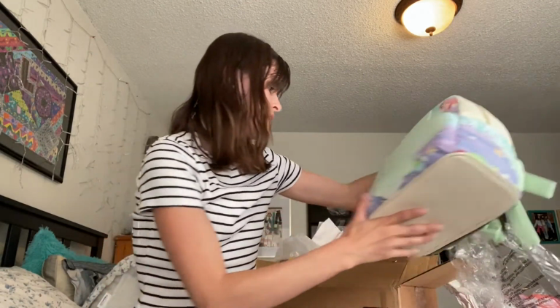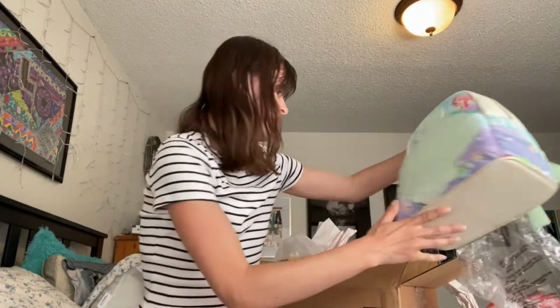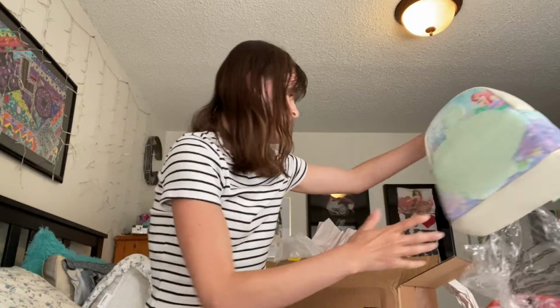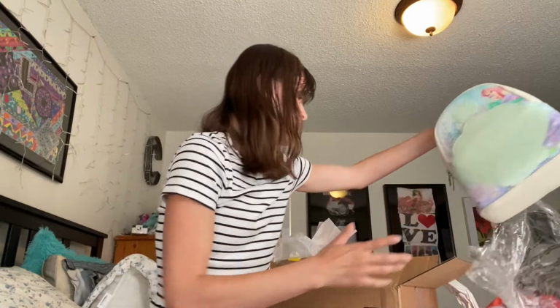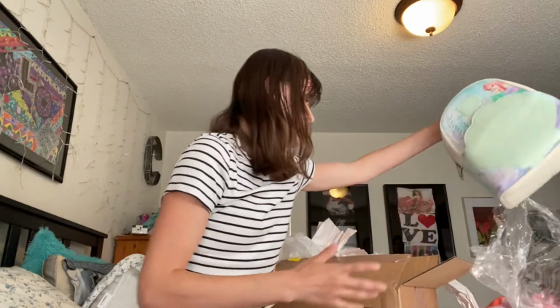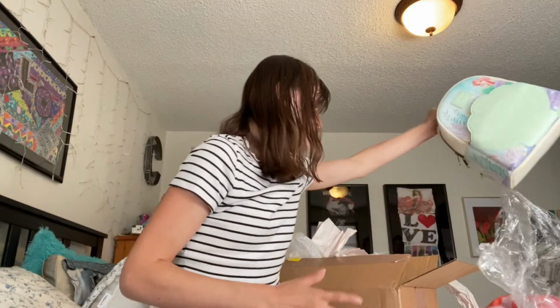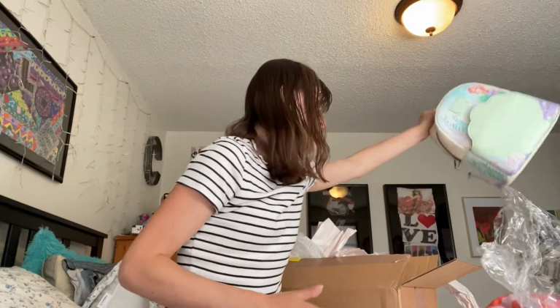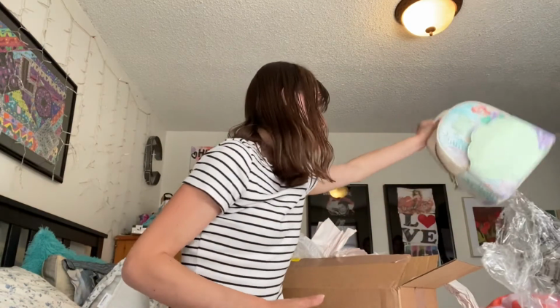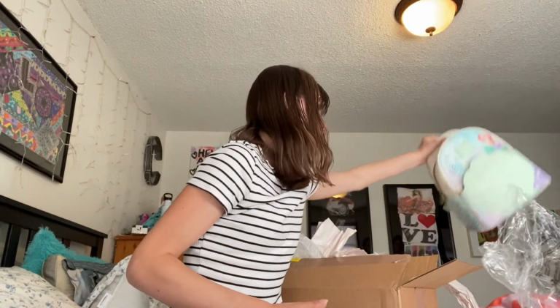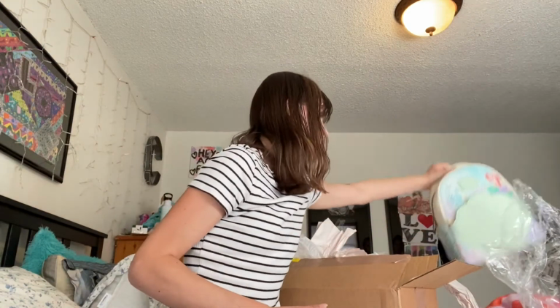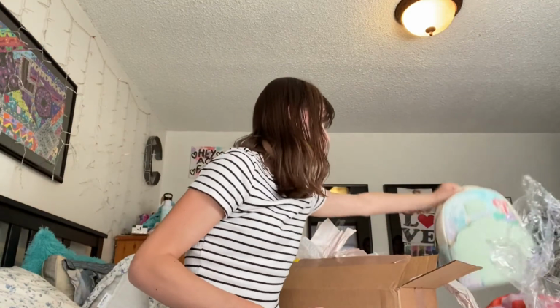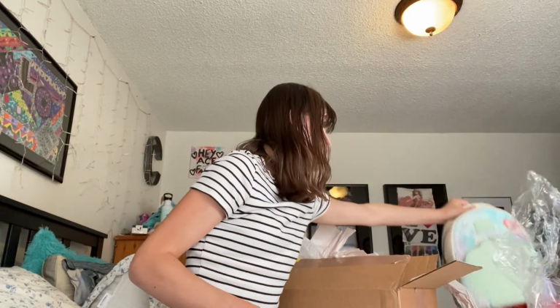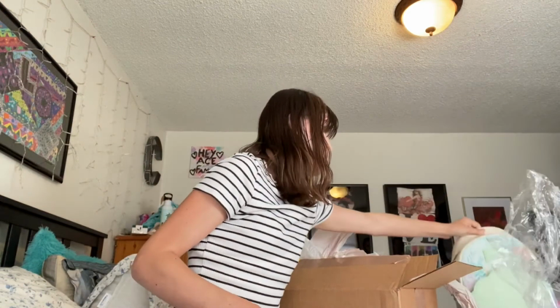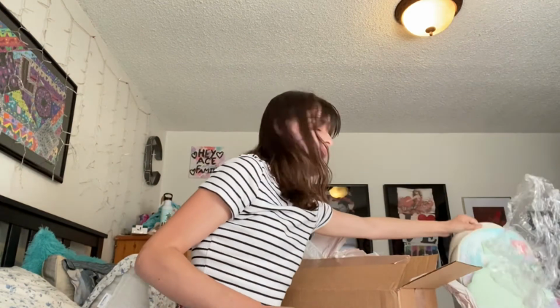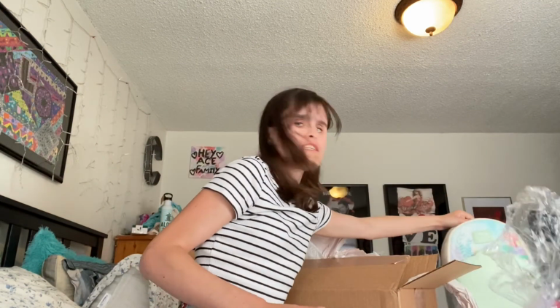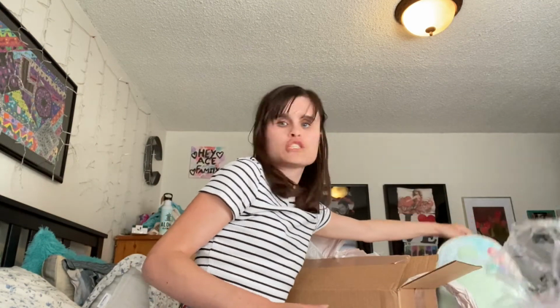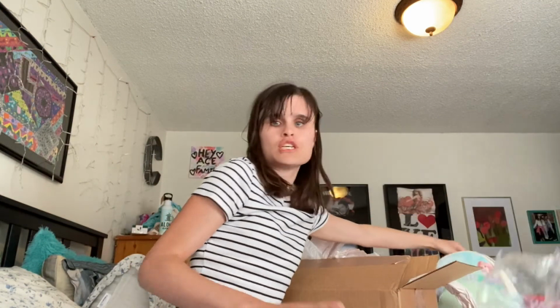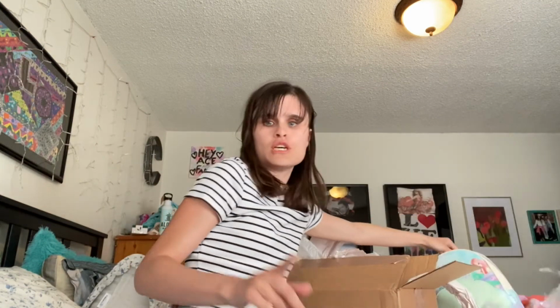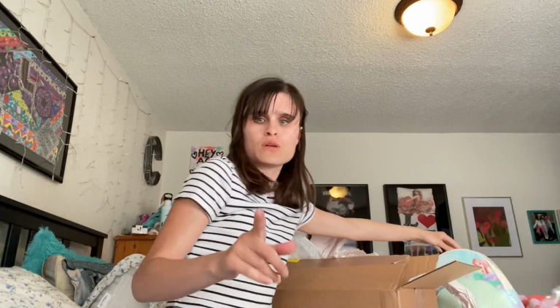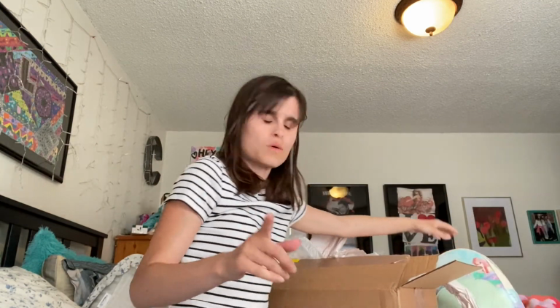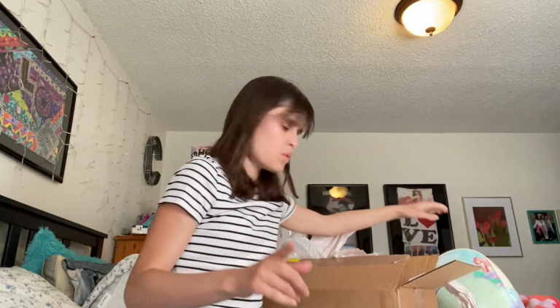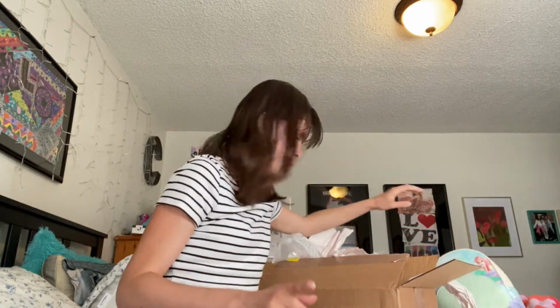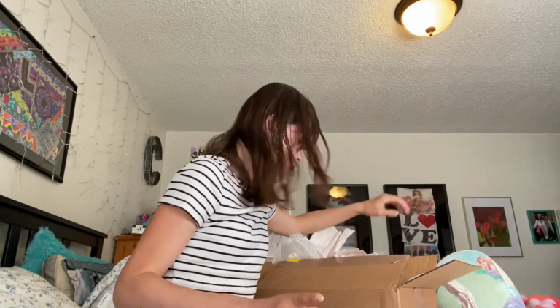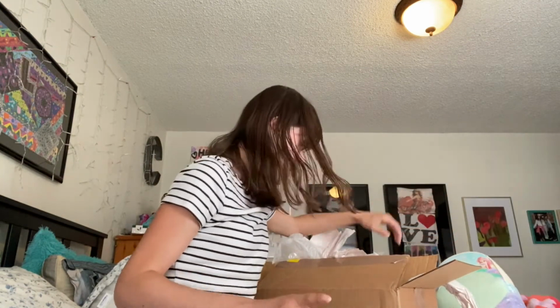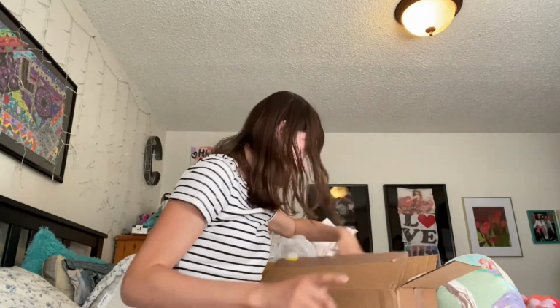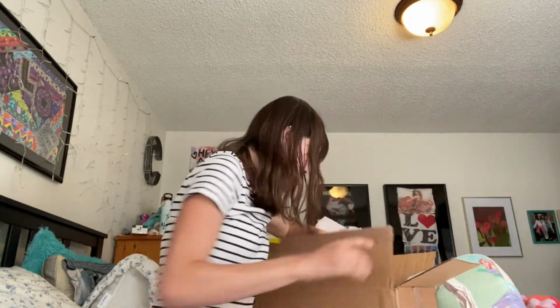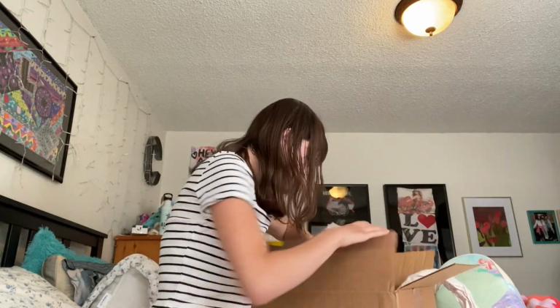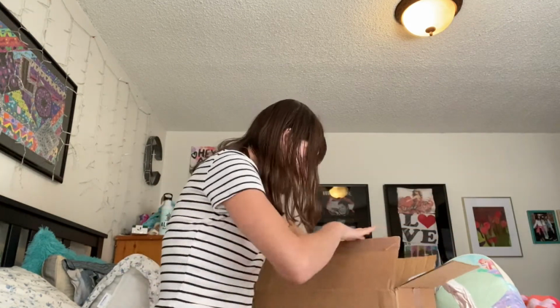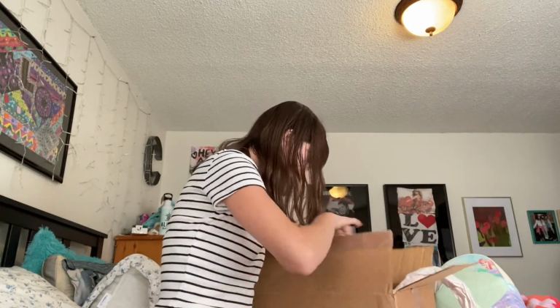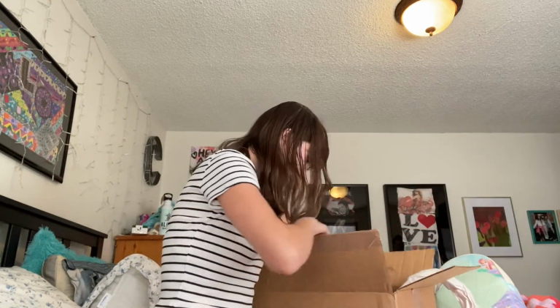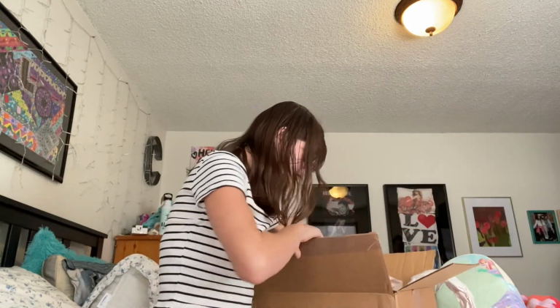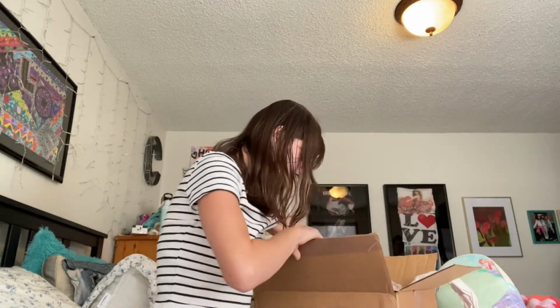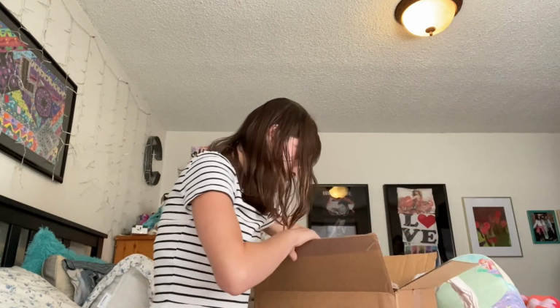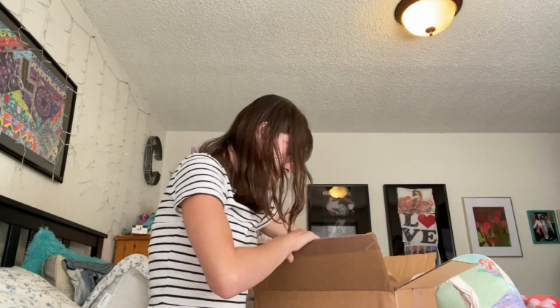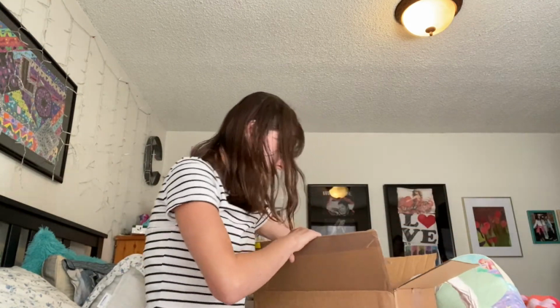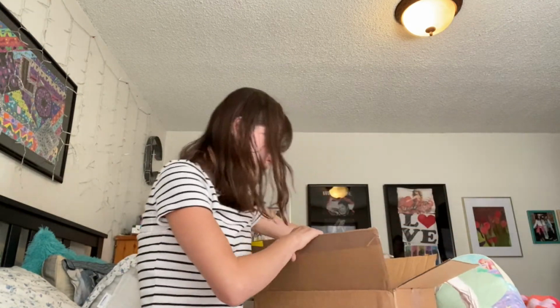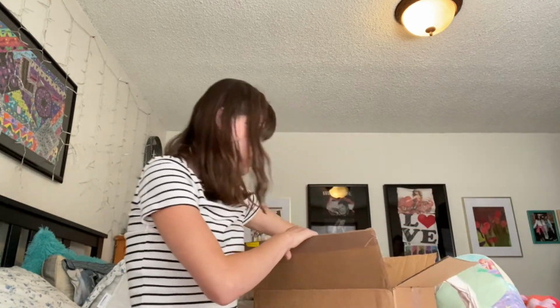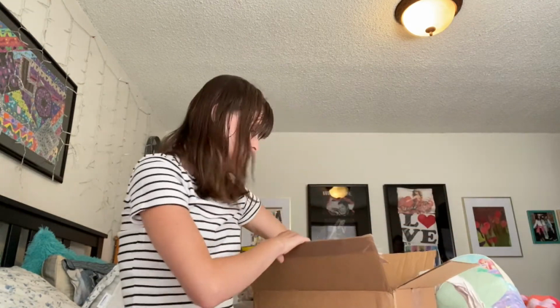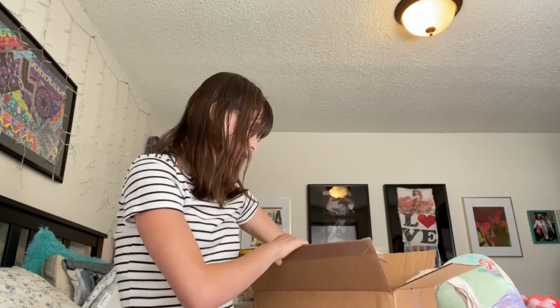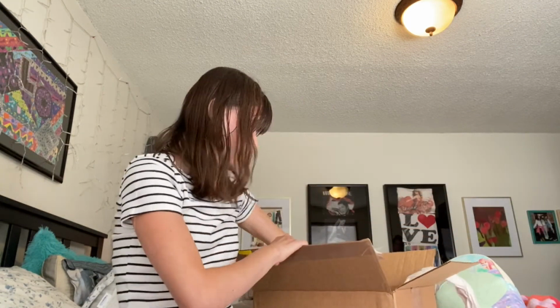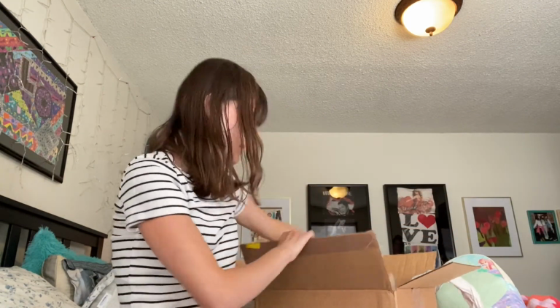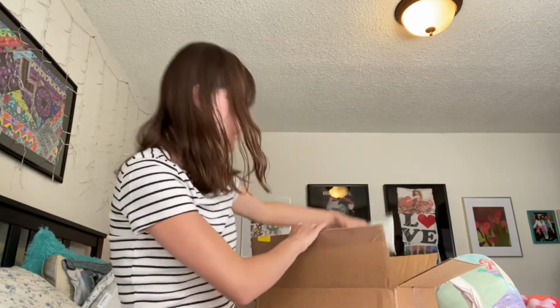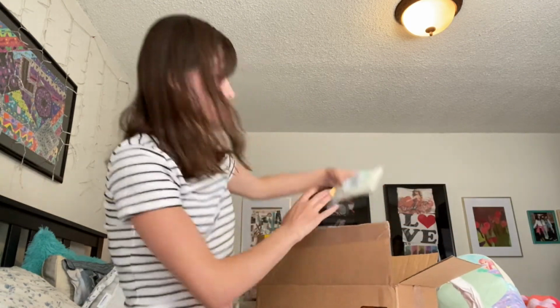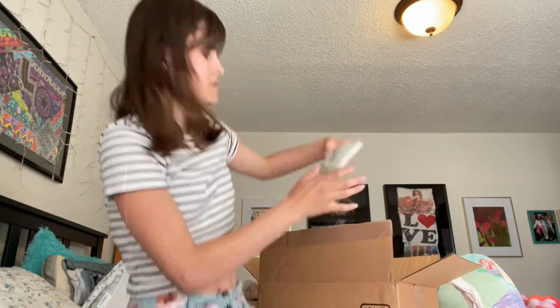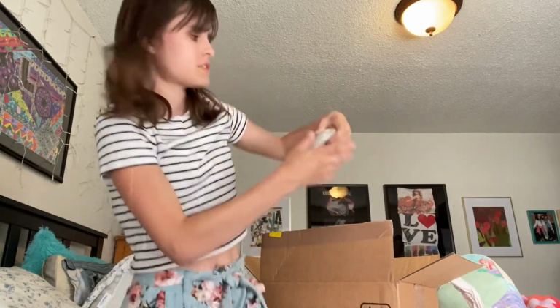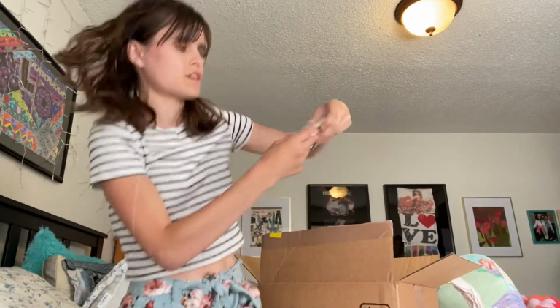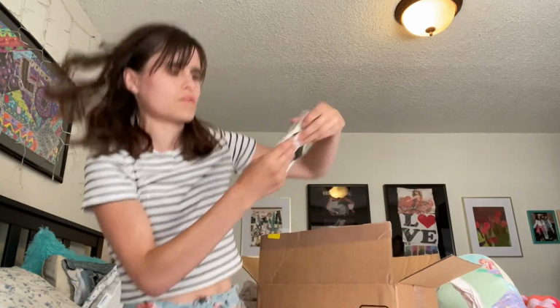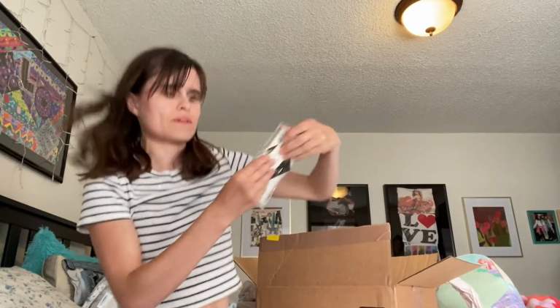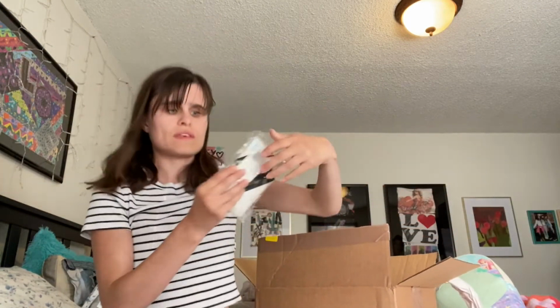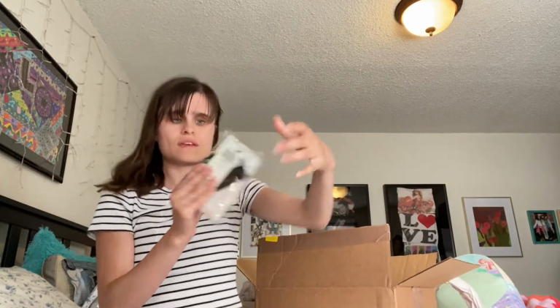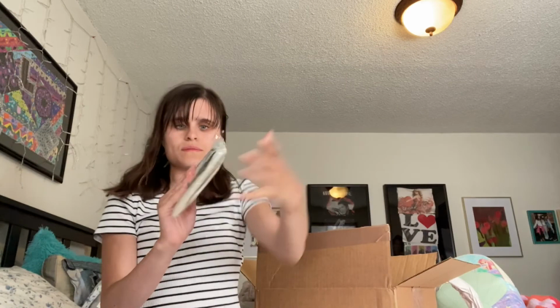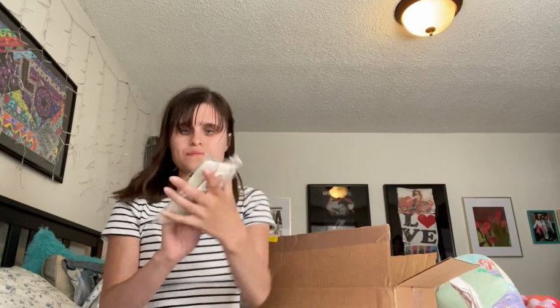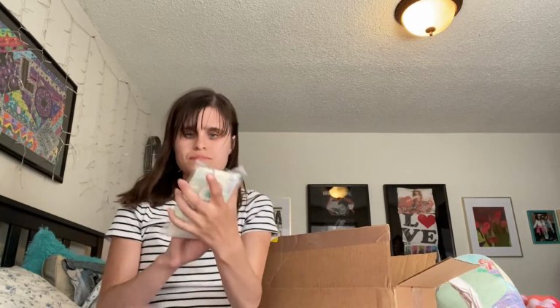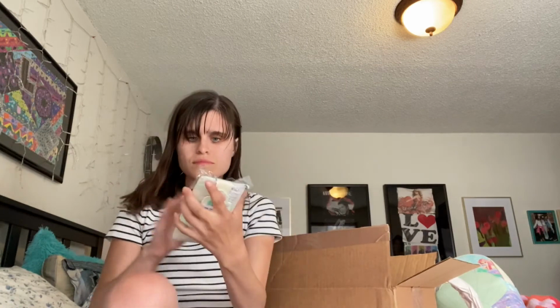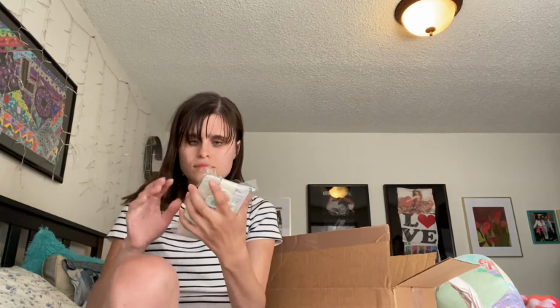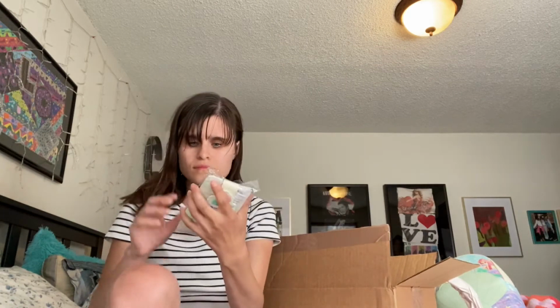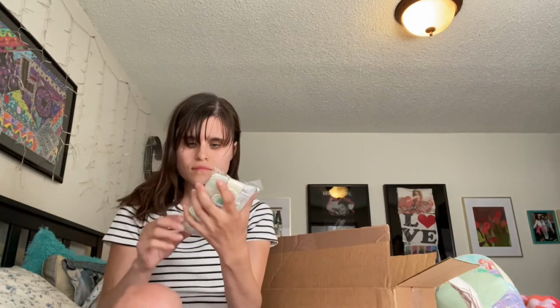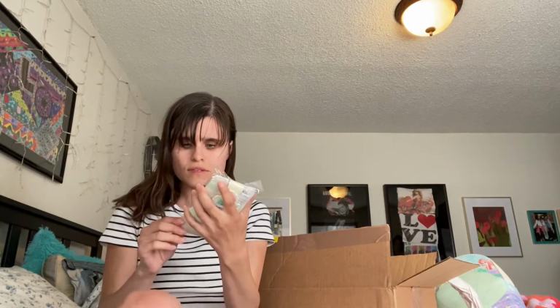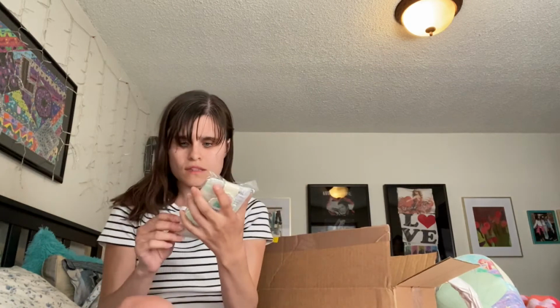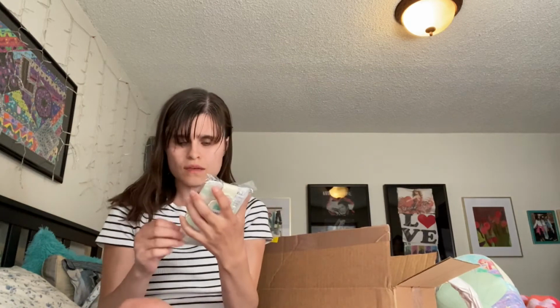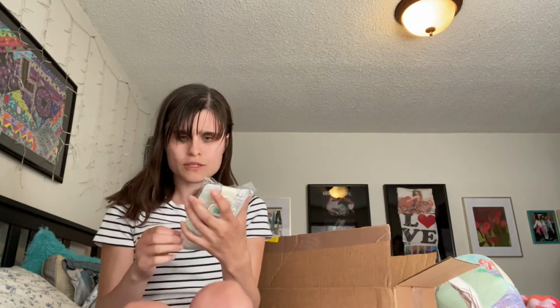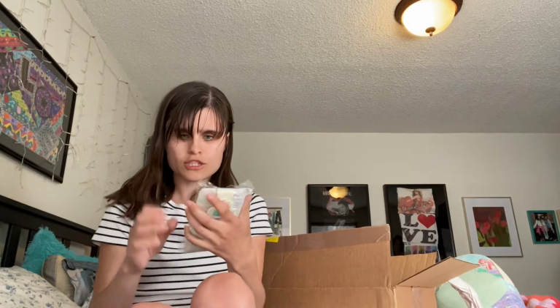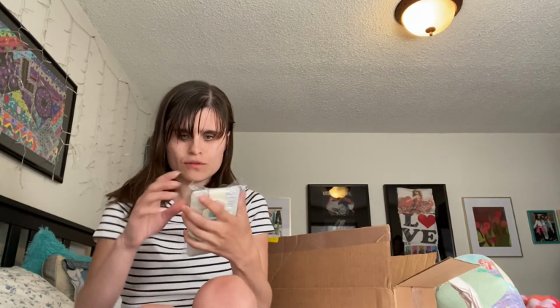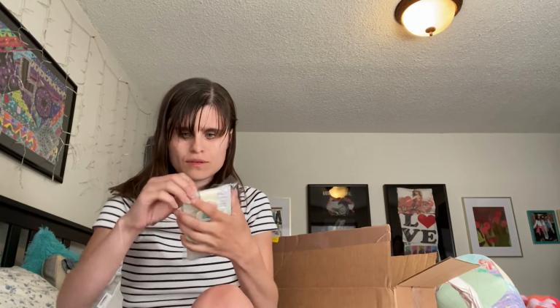And then I got the matching wallet to go with it. This is what I got, guys, to go with it. Let me show you.